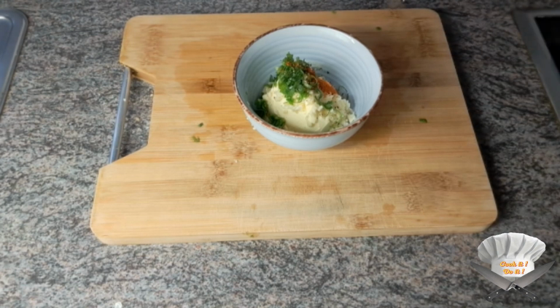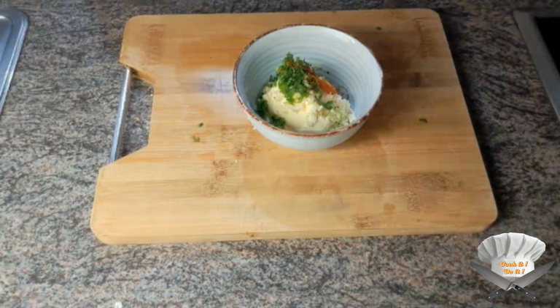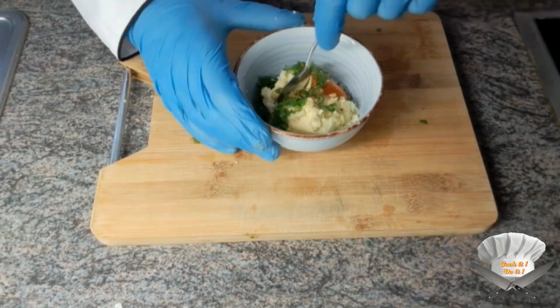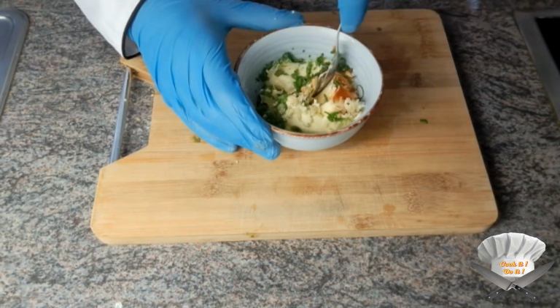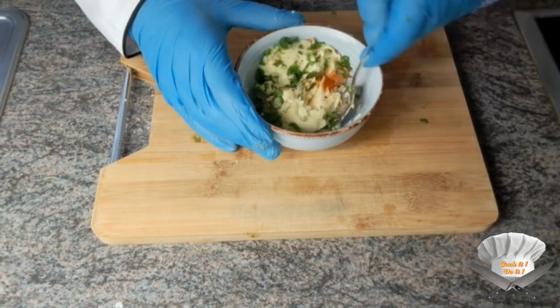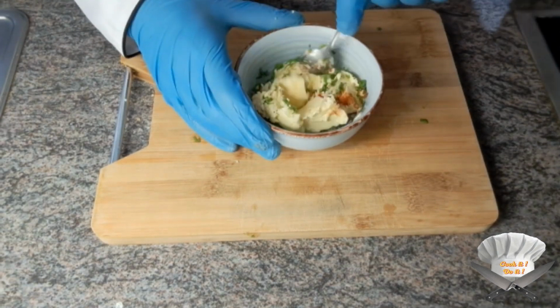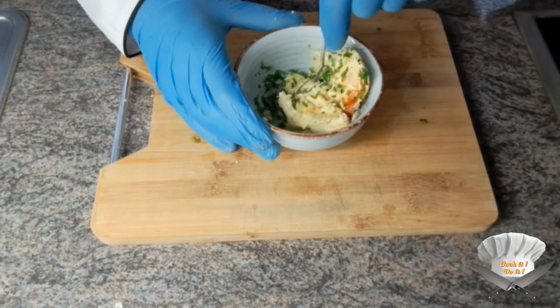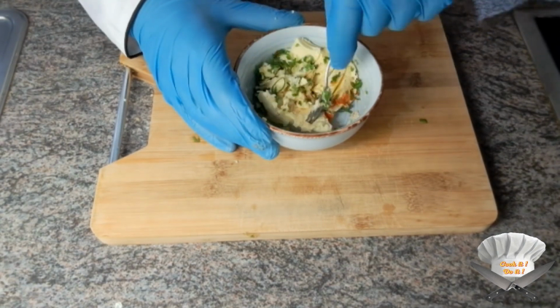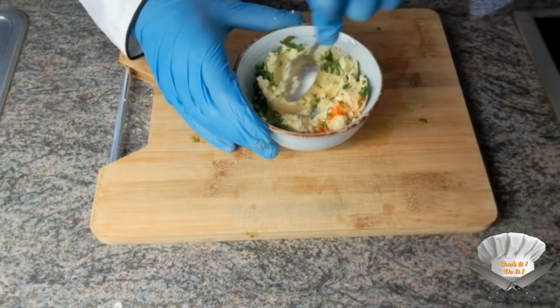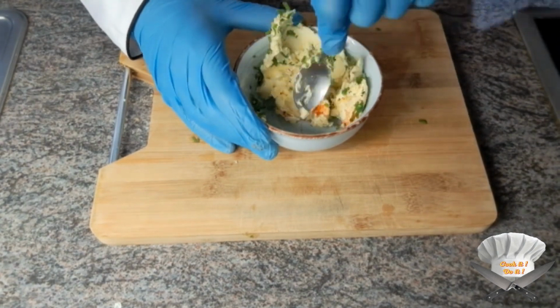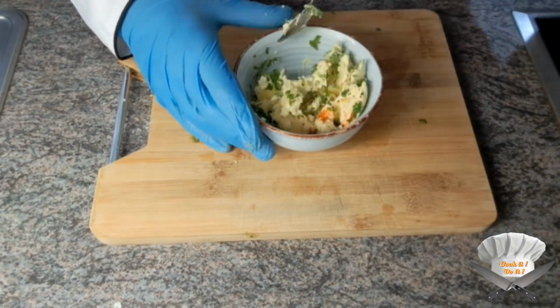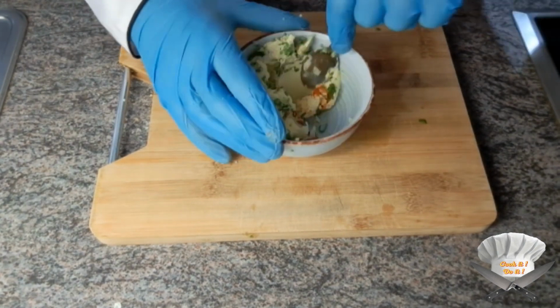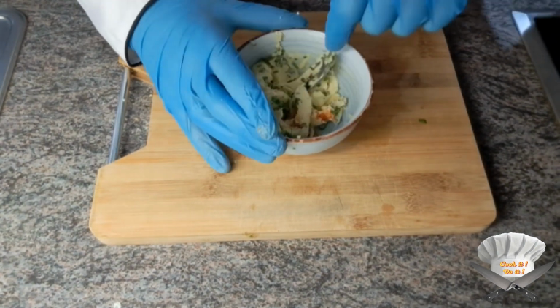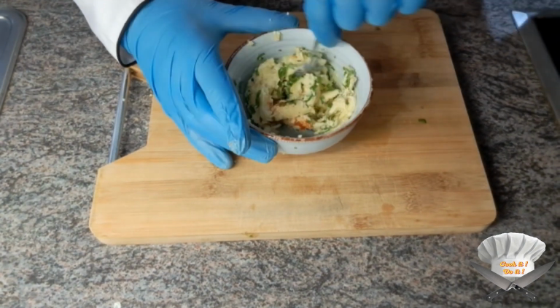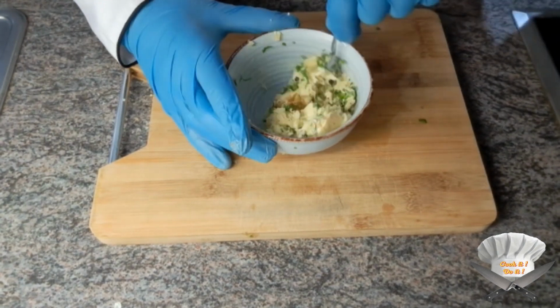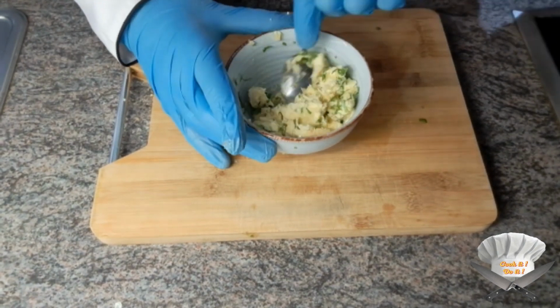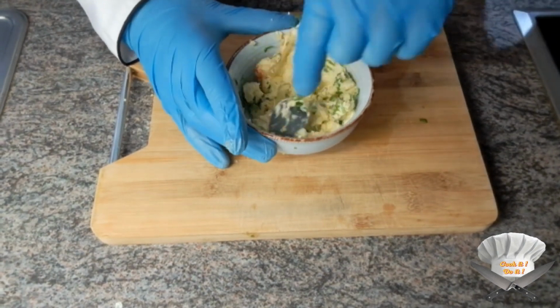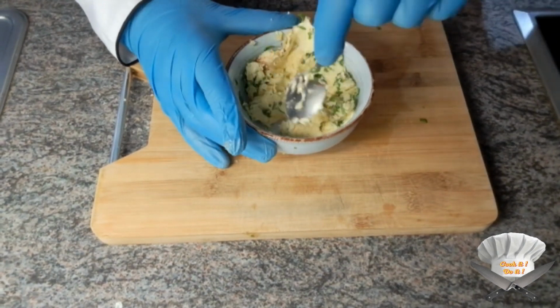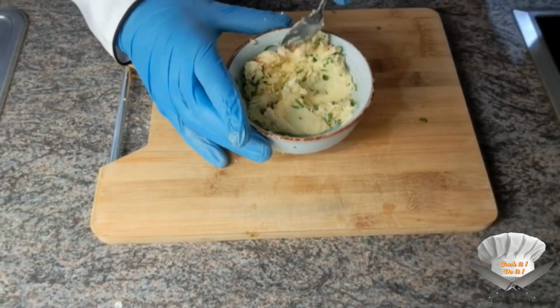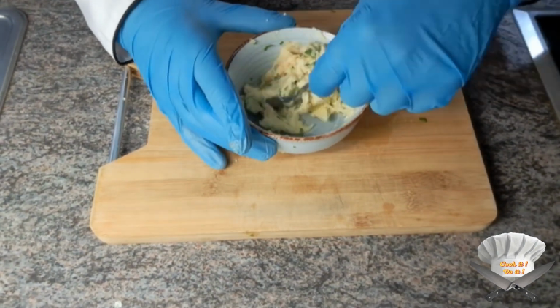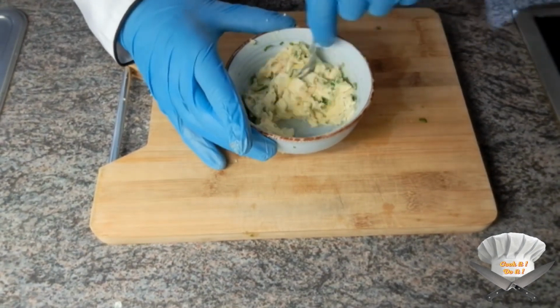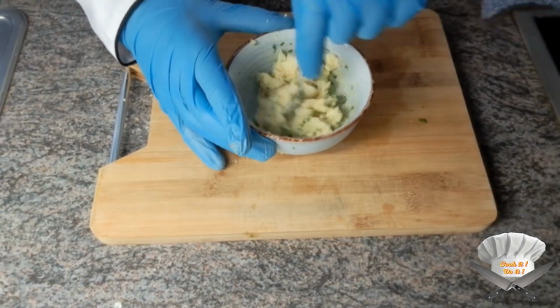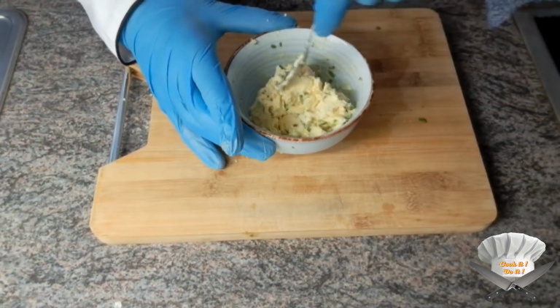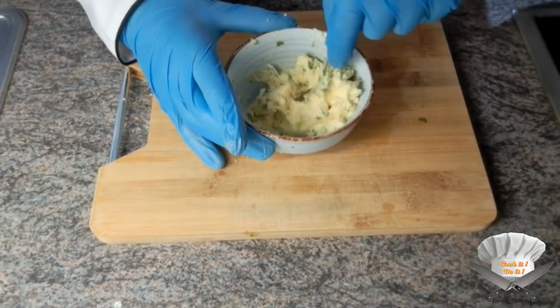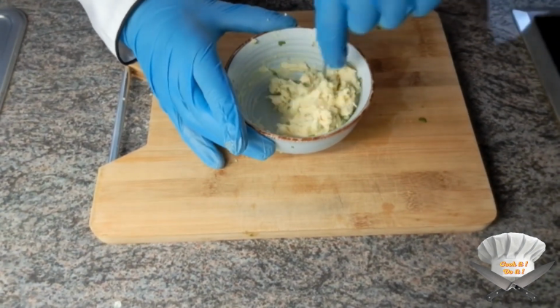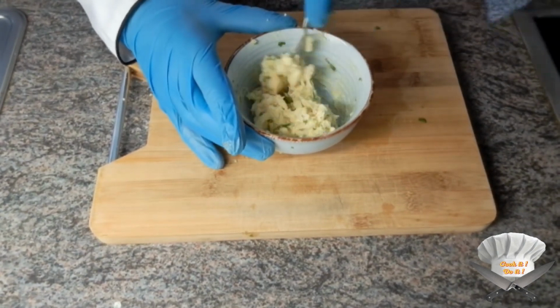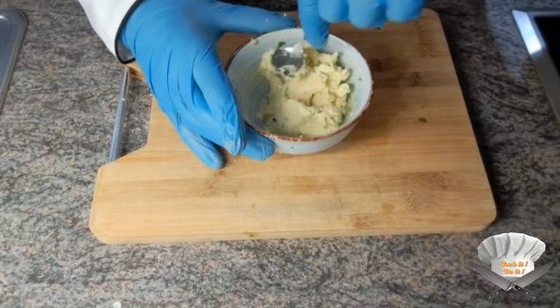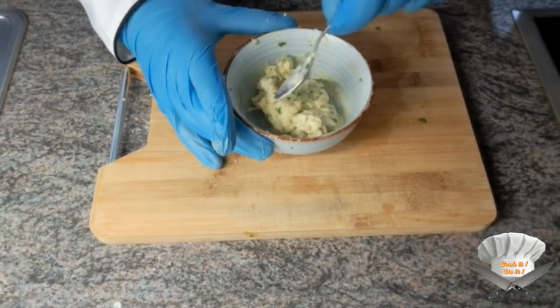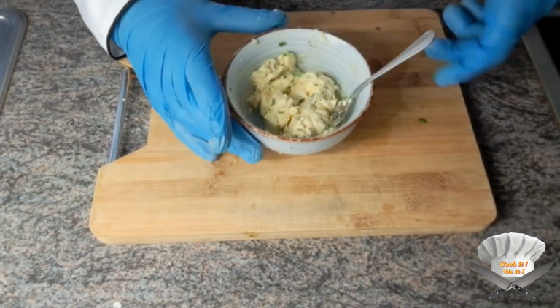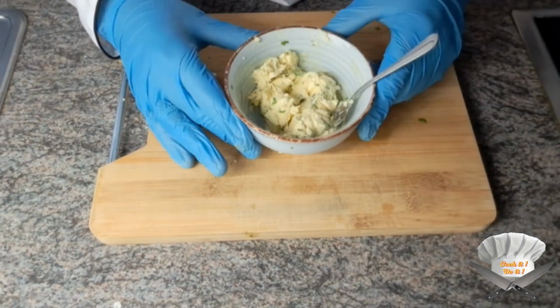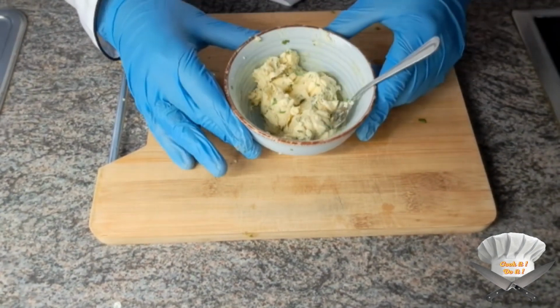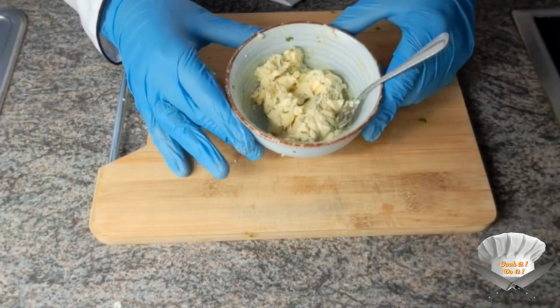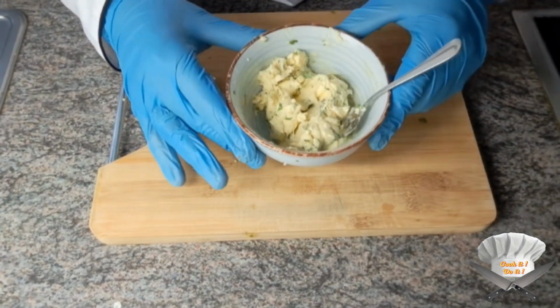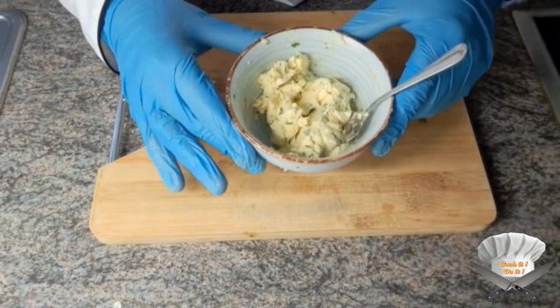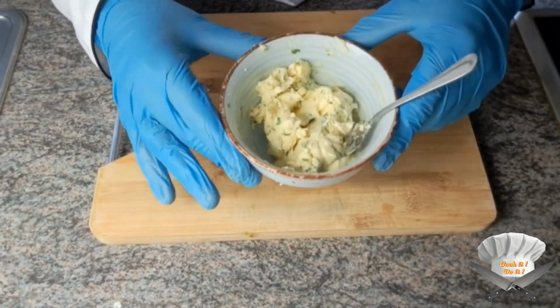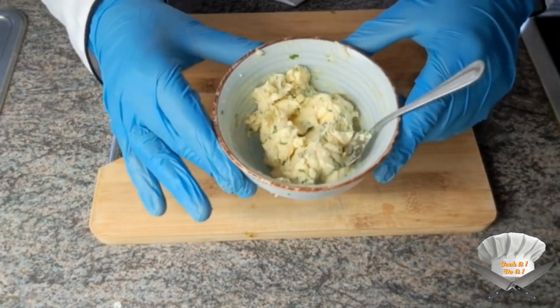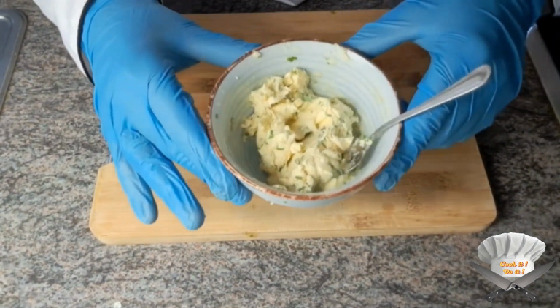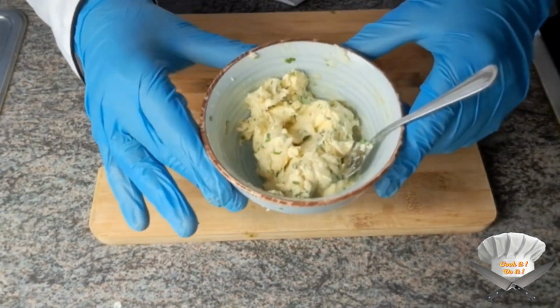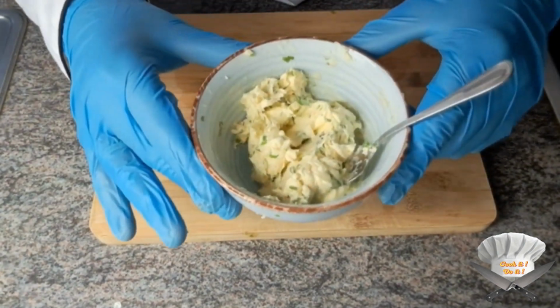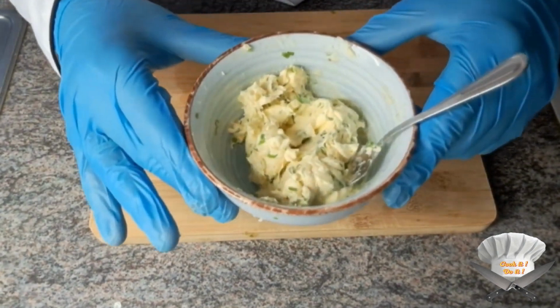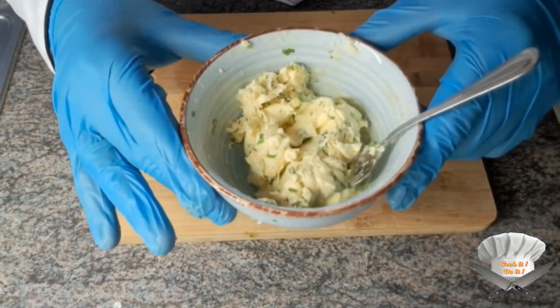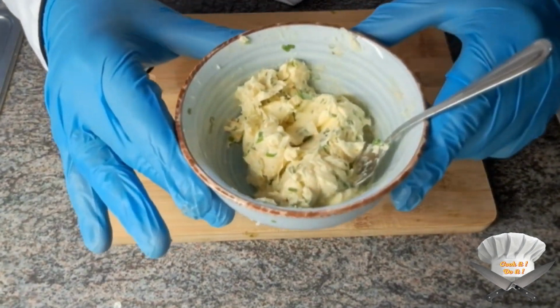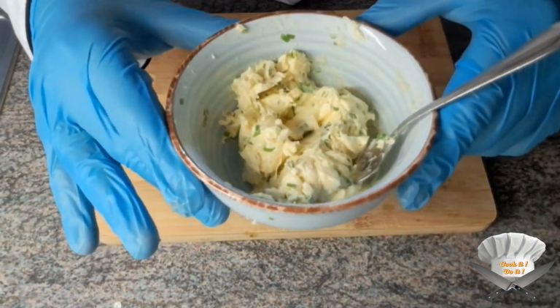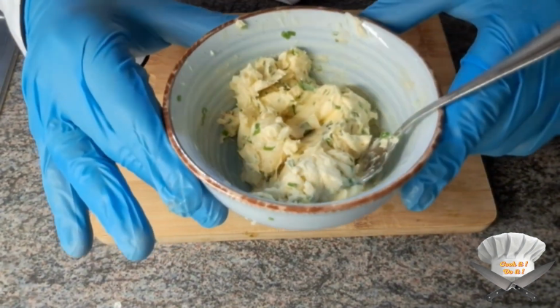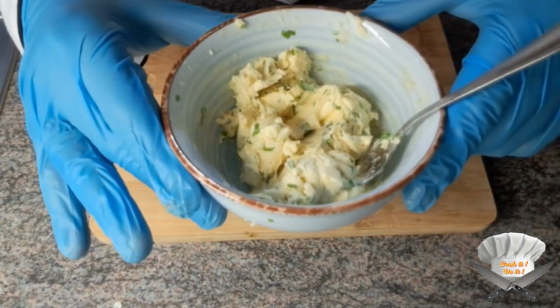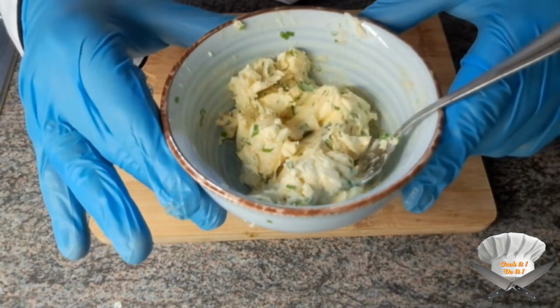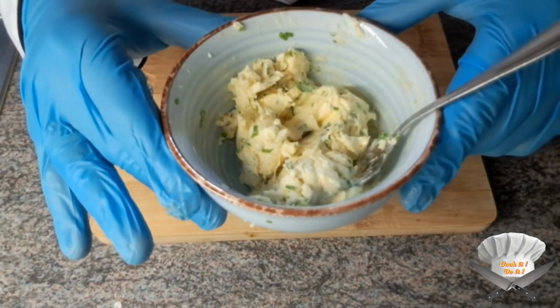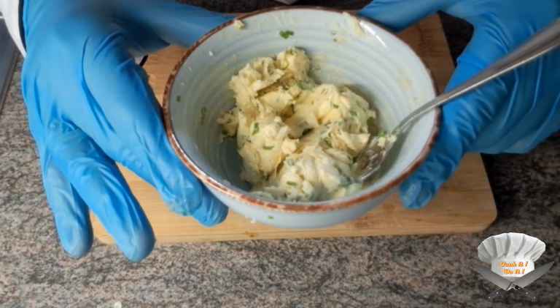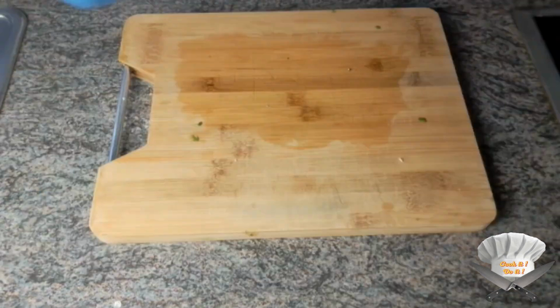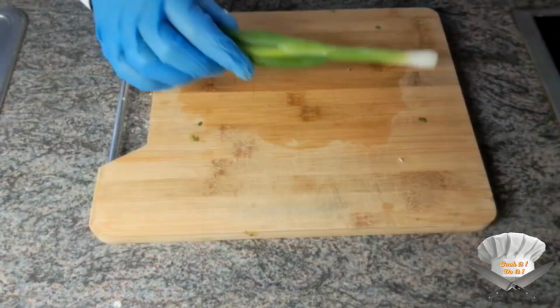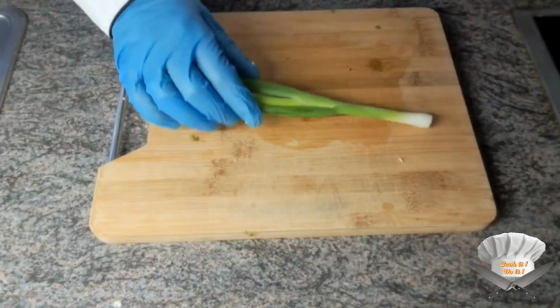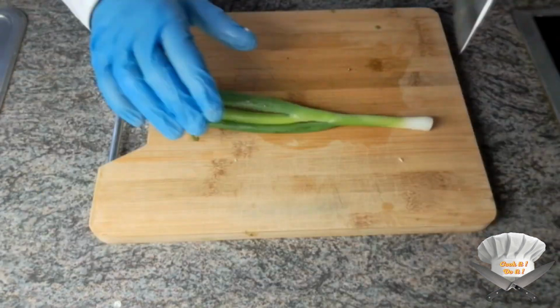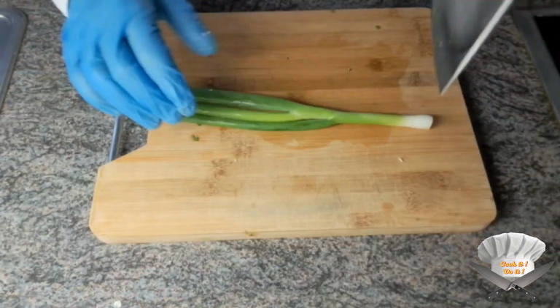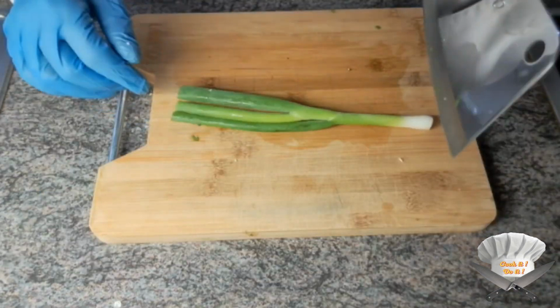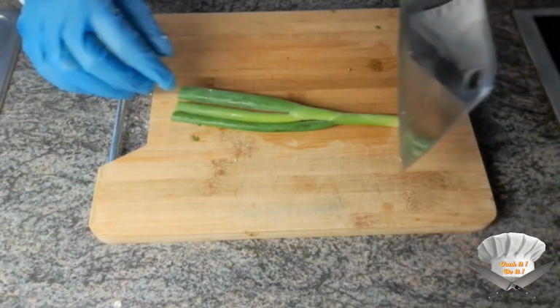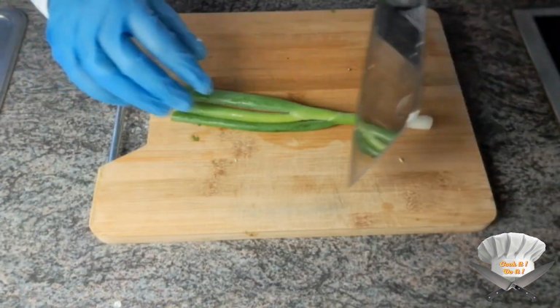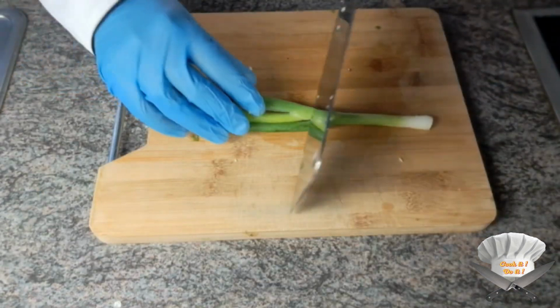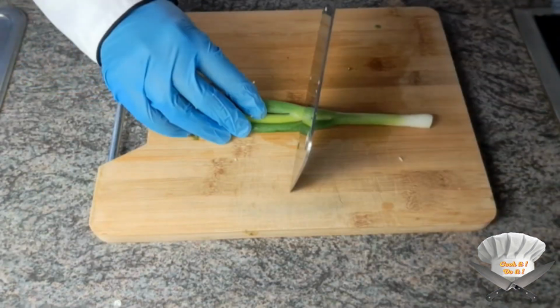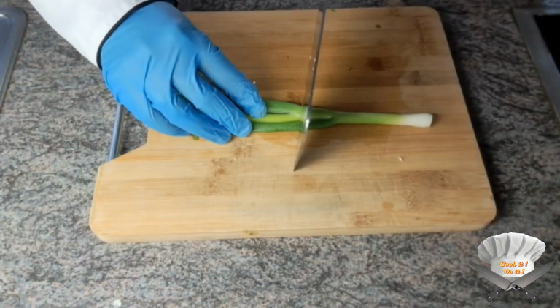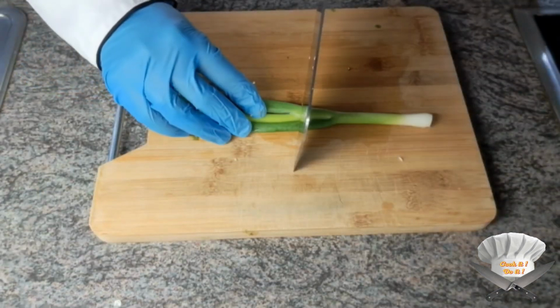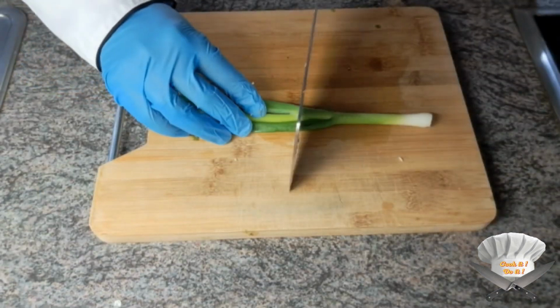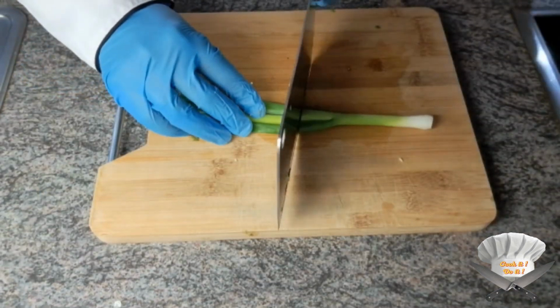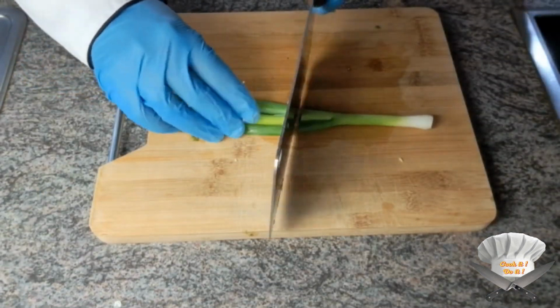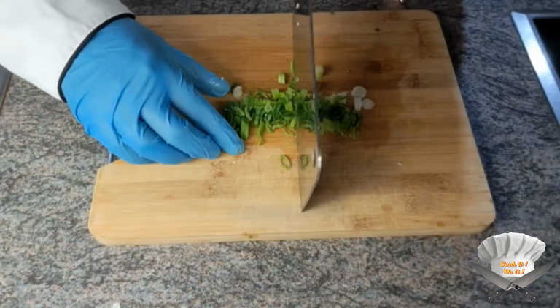Mix well. Look at this. Cut the rest of the green onion.